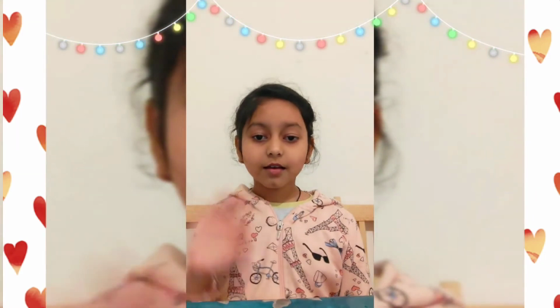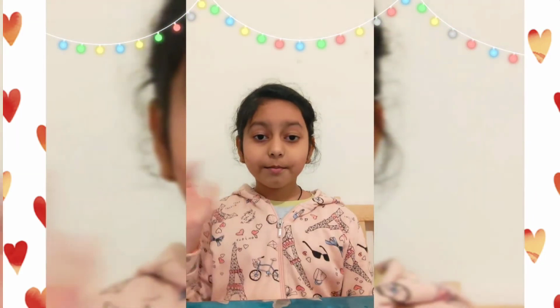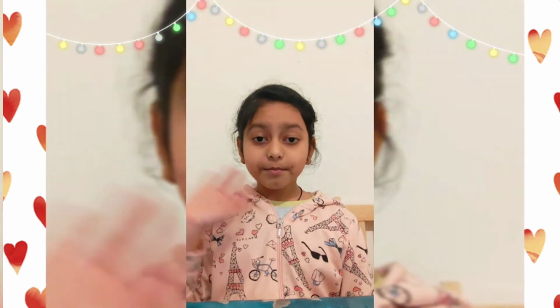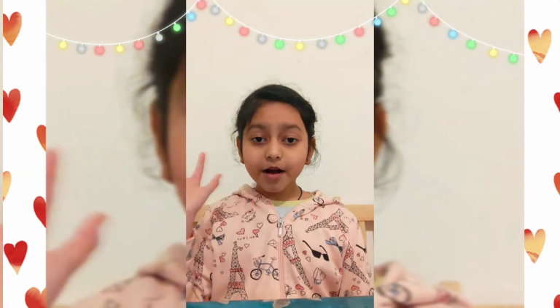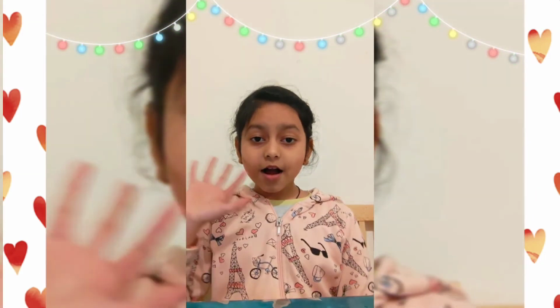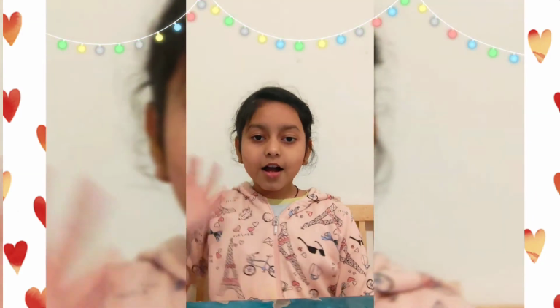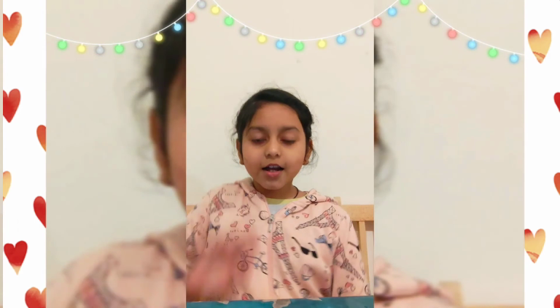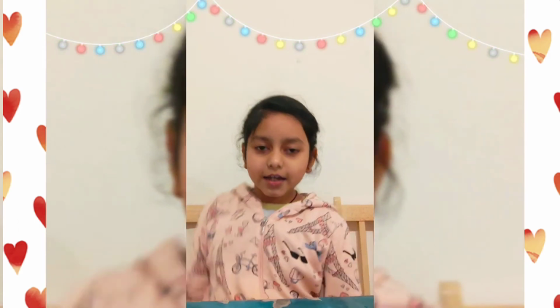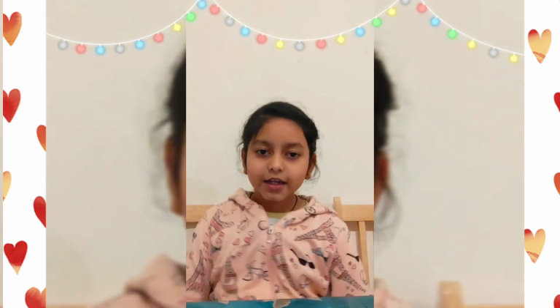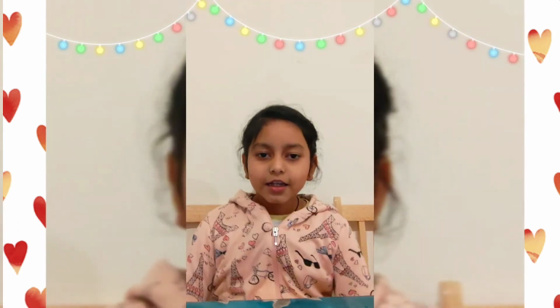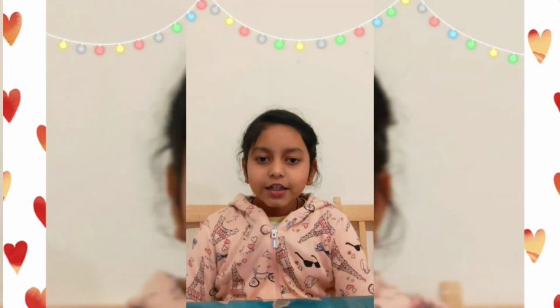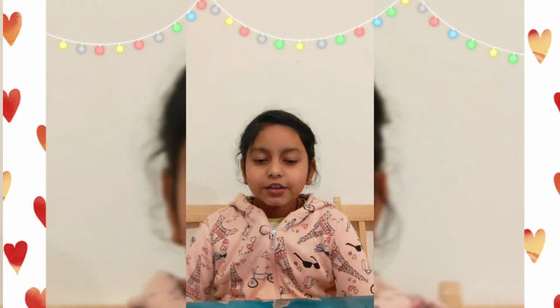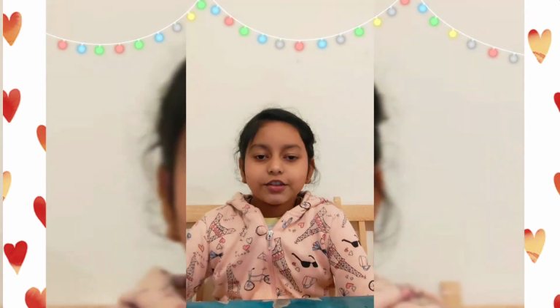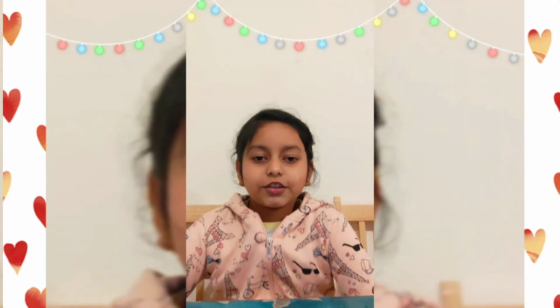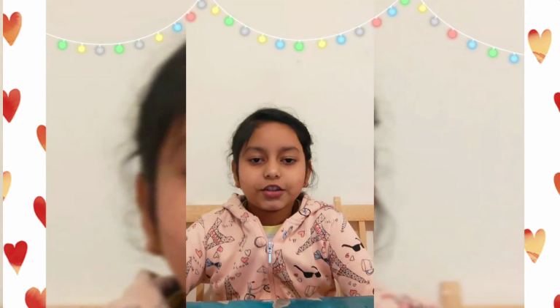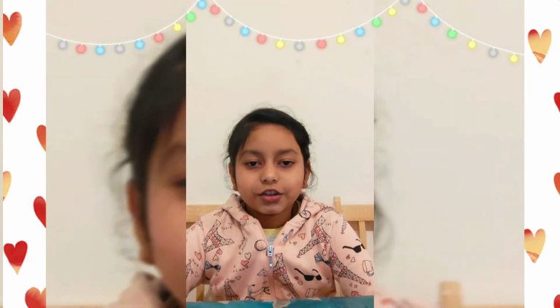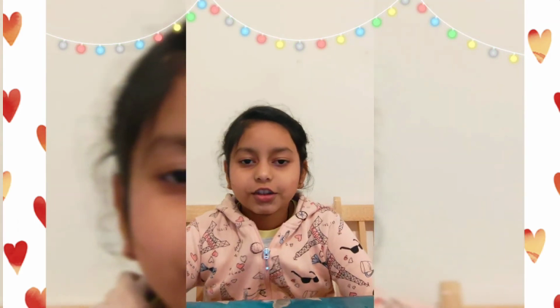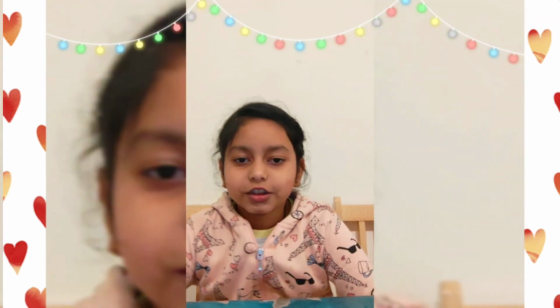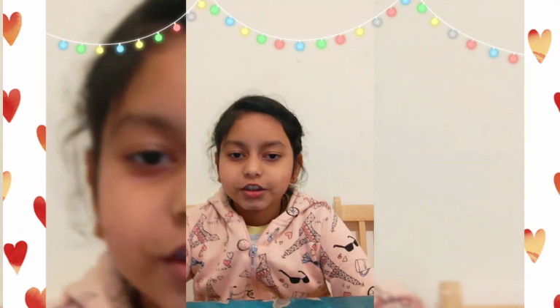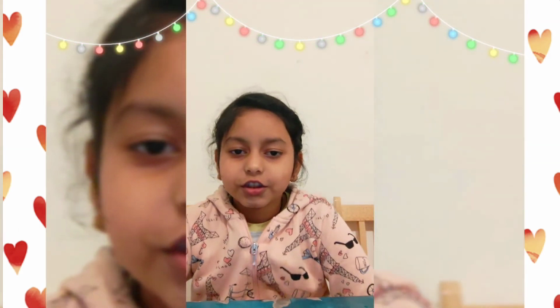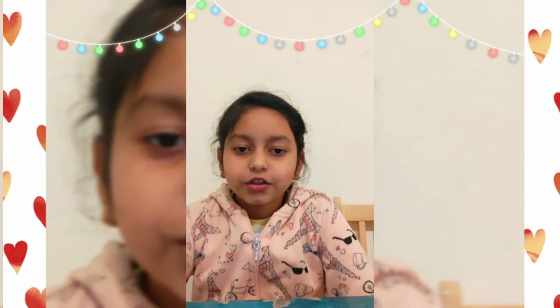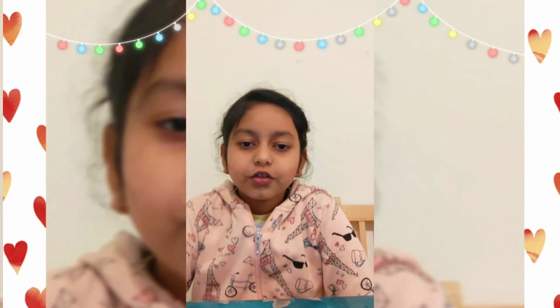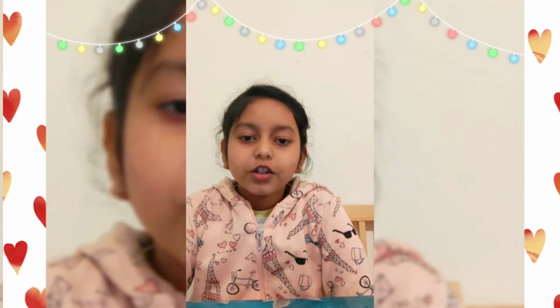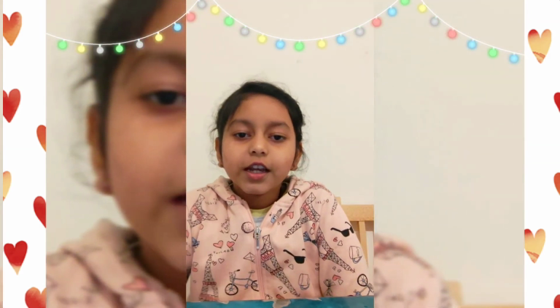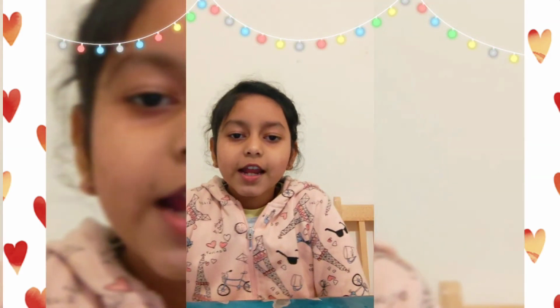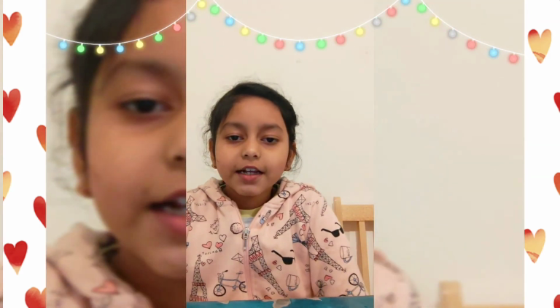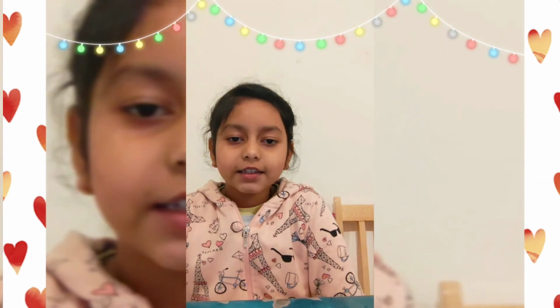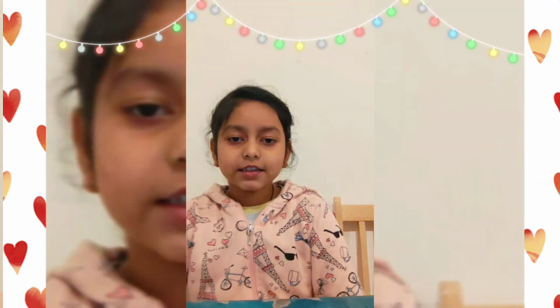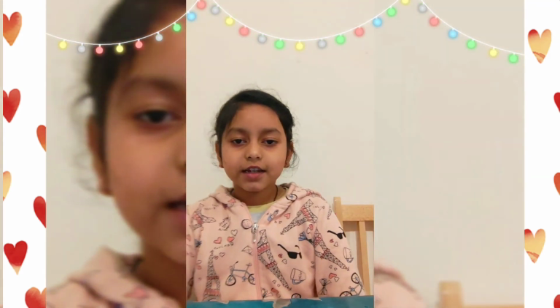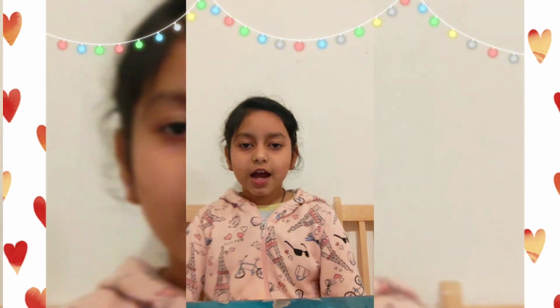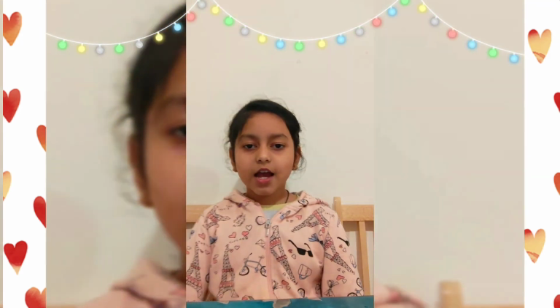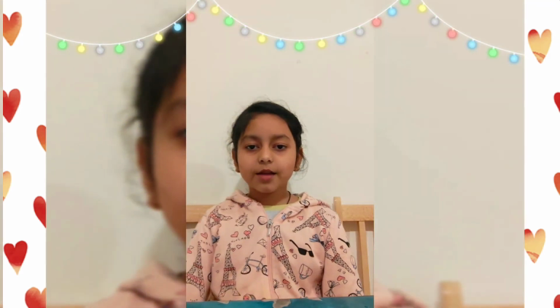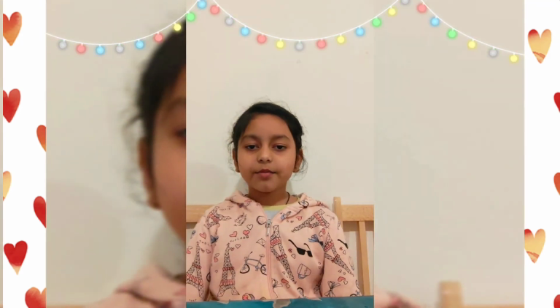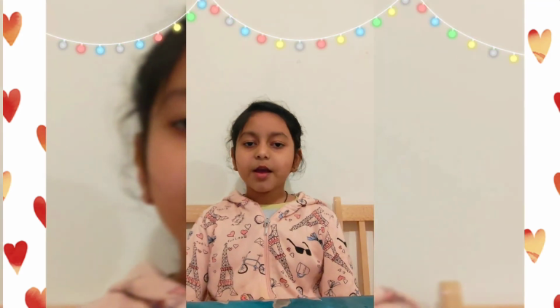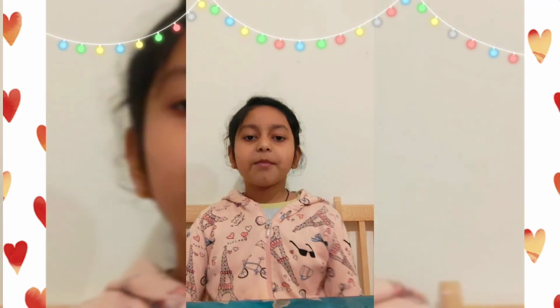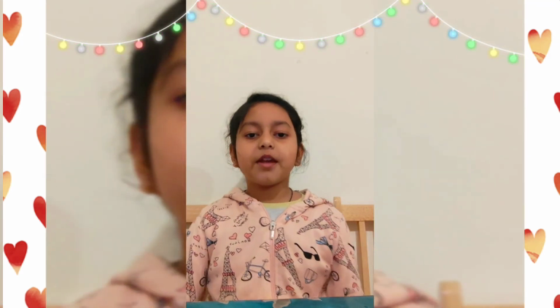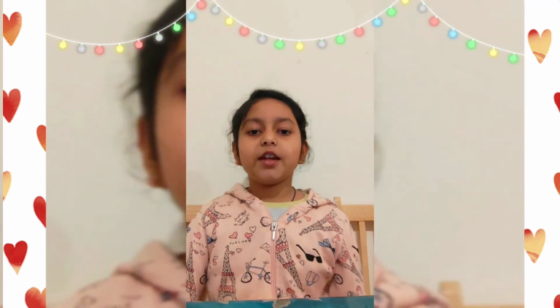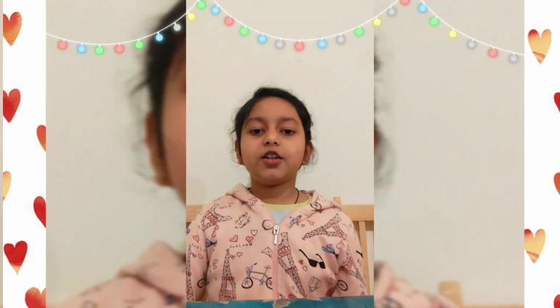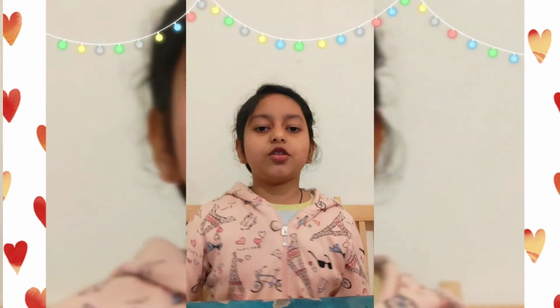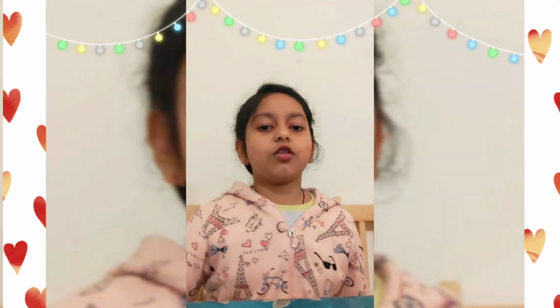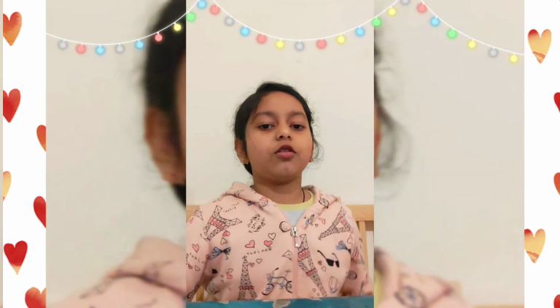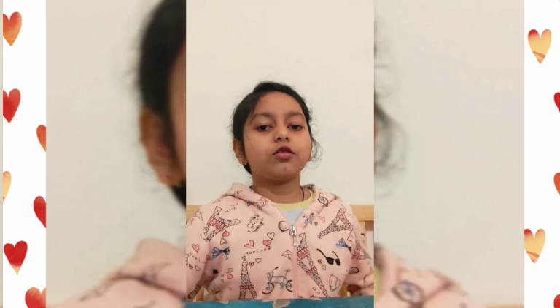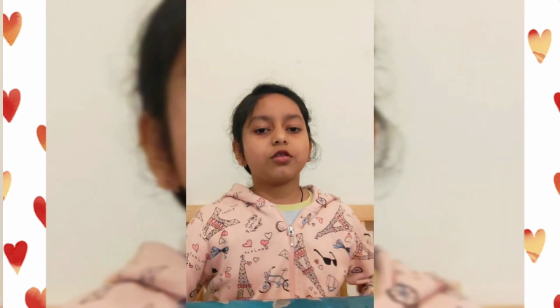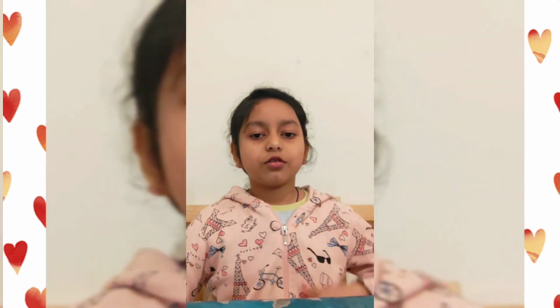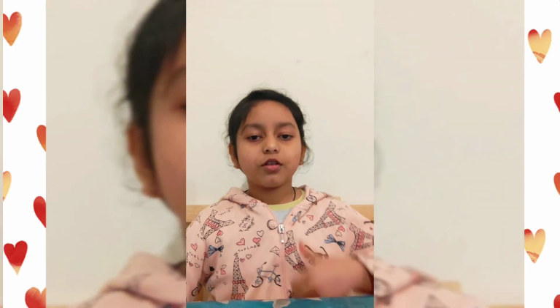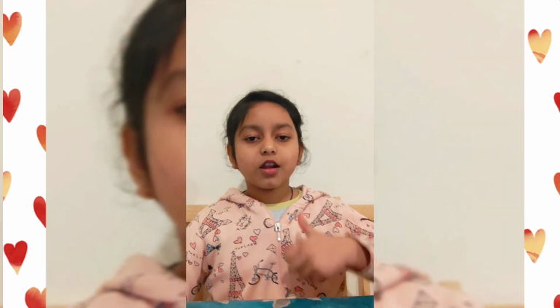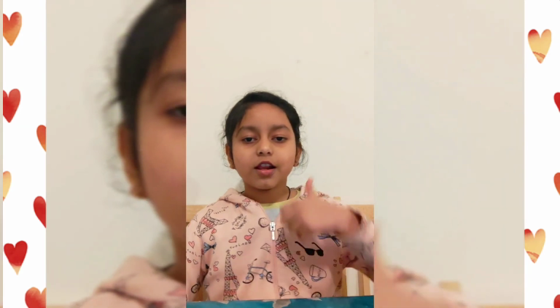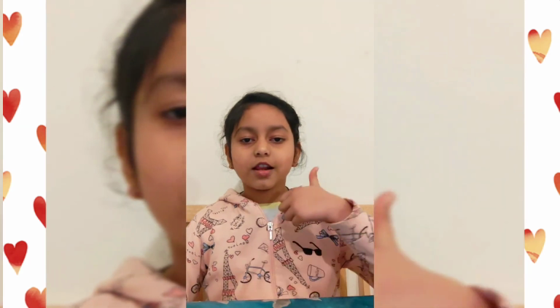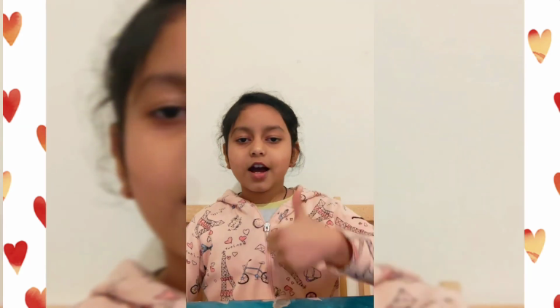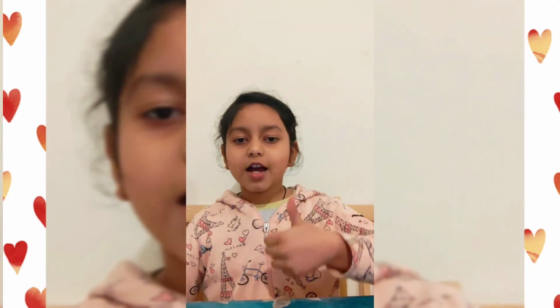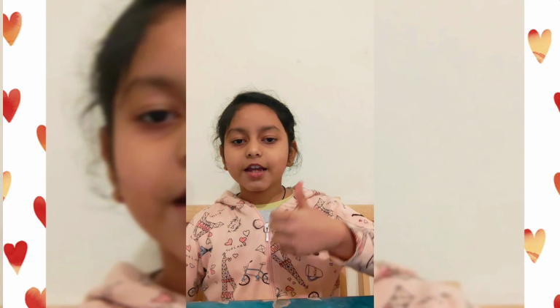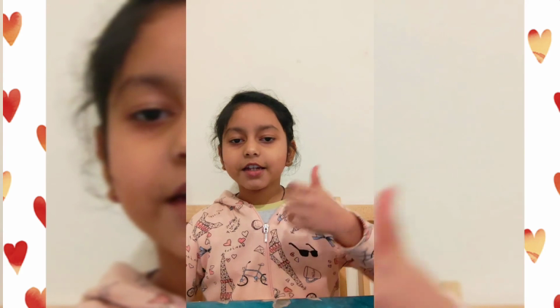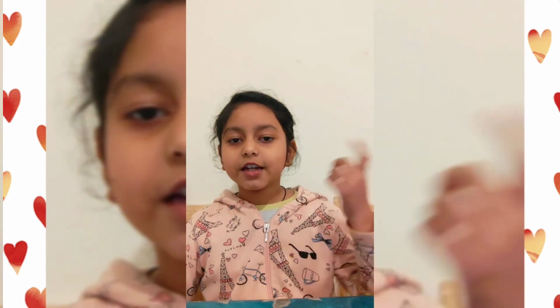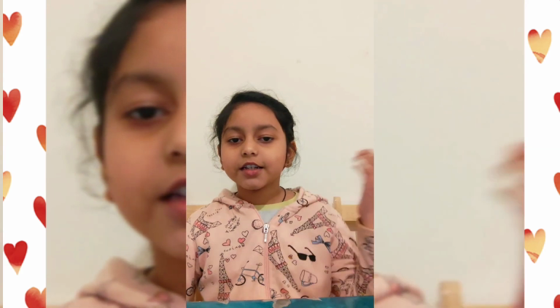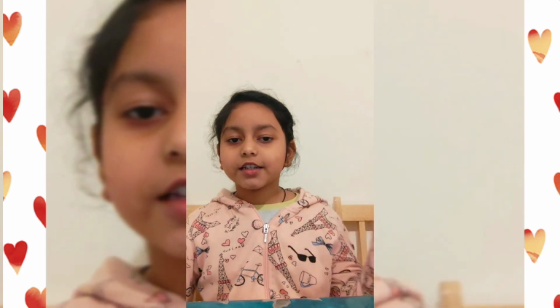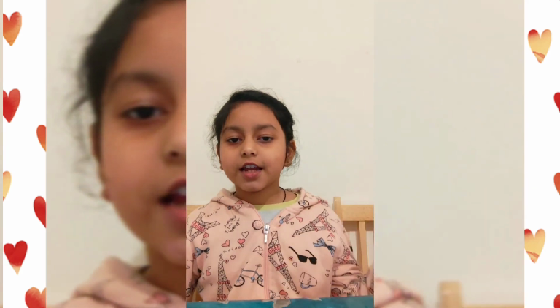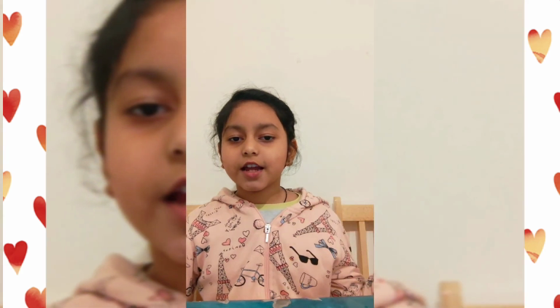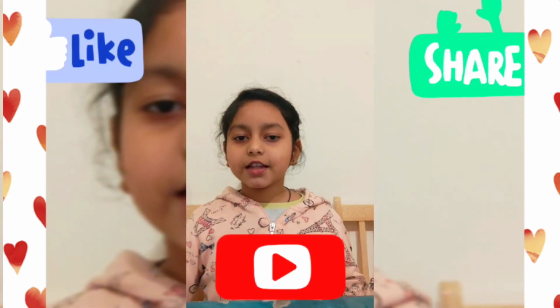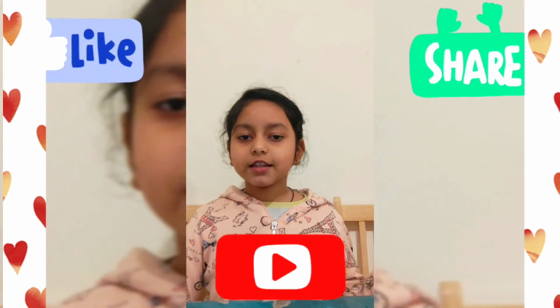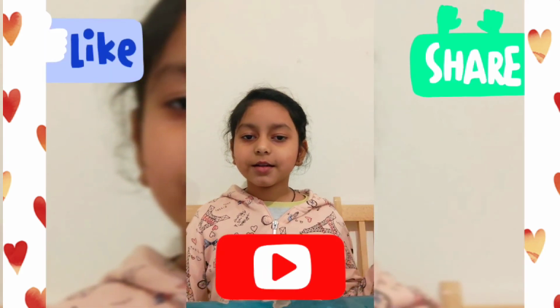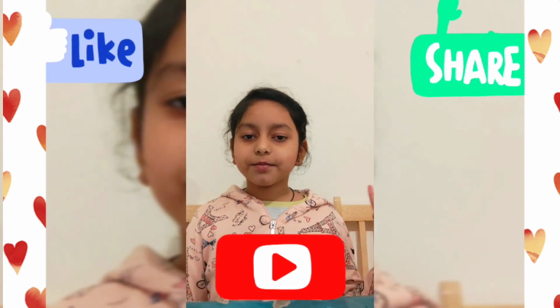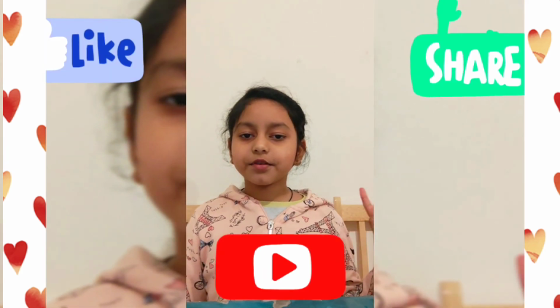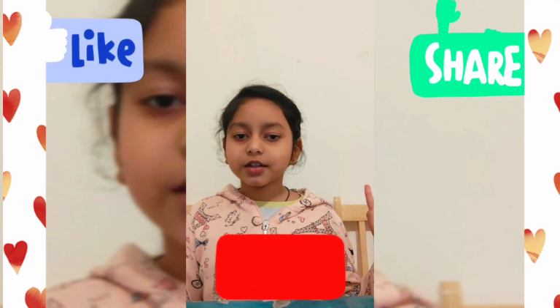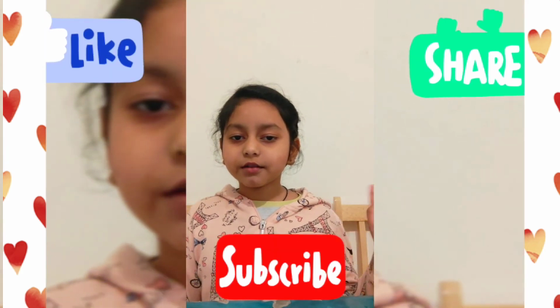Bye, see you next time. Make sure to like, share and subscribe.